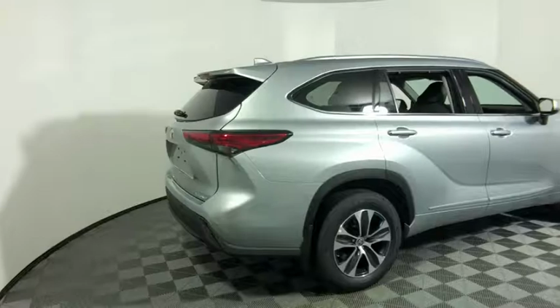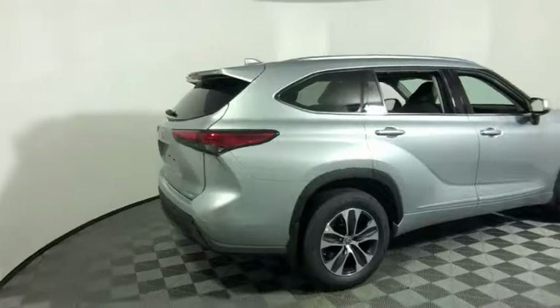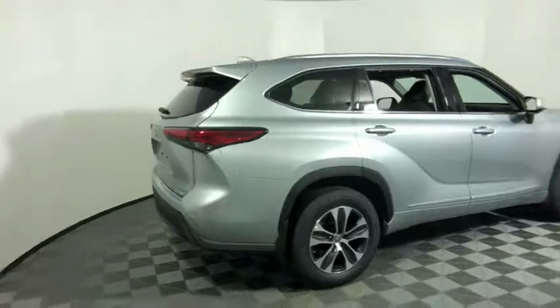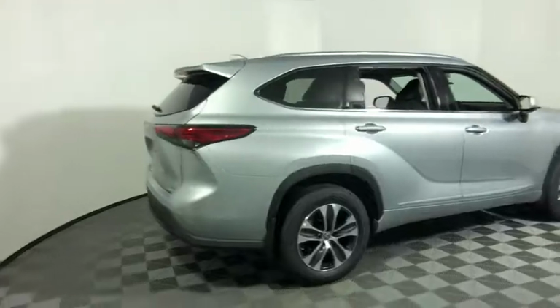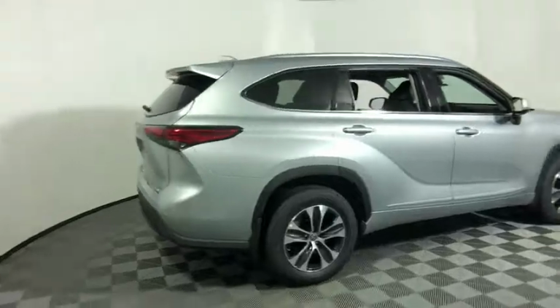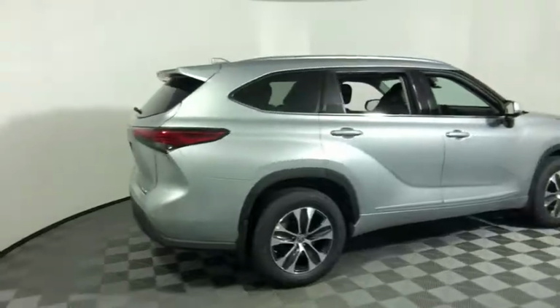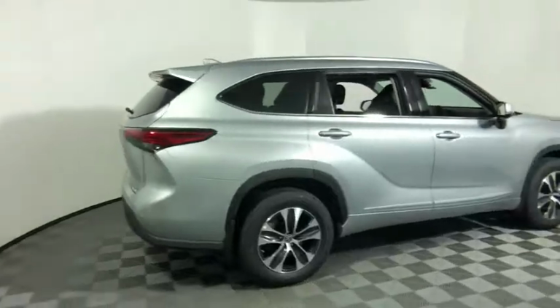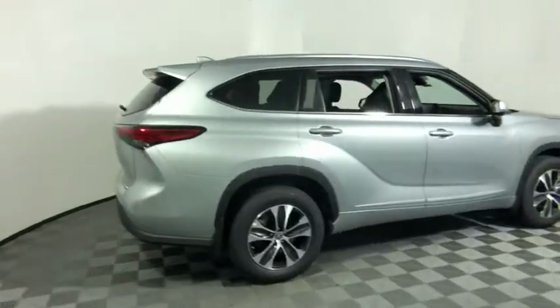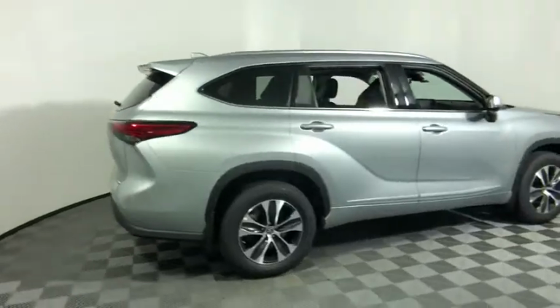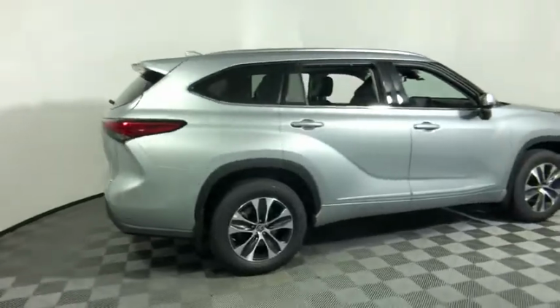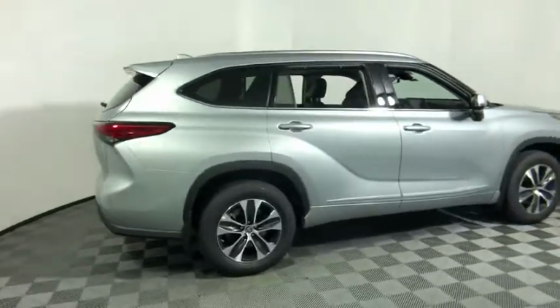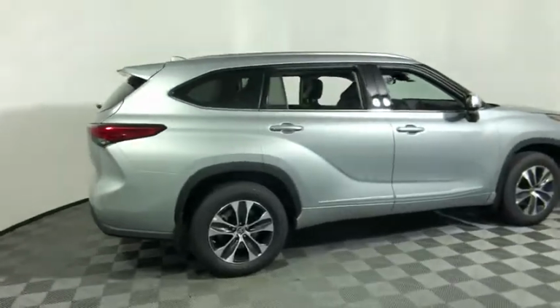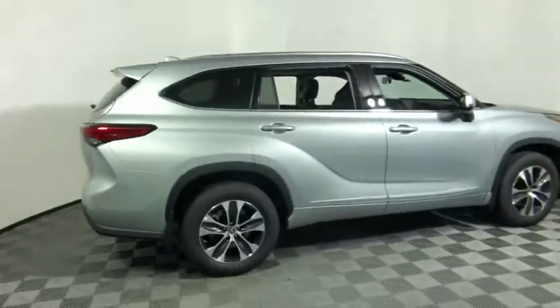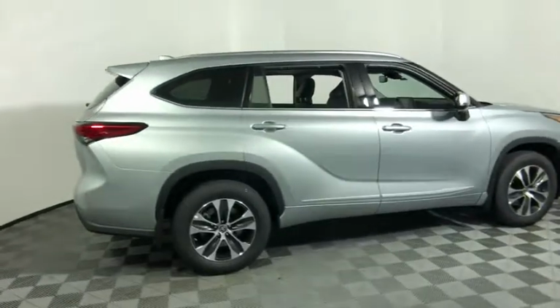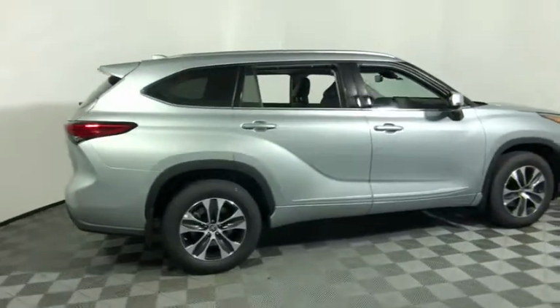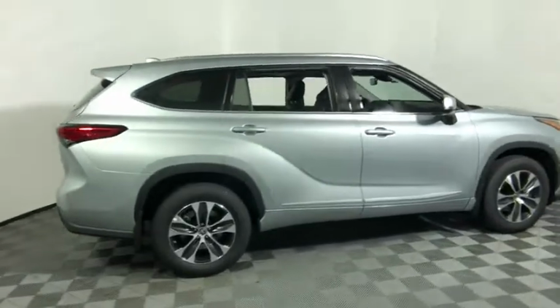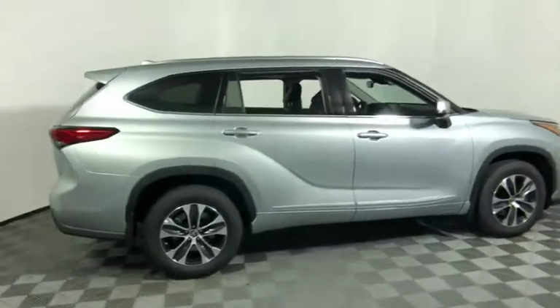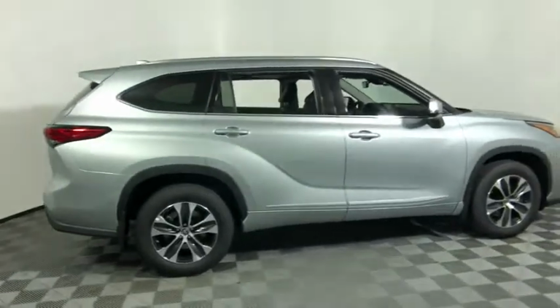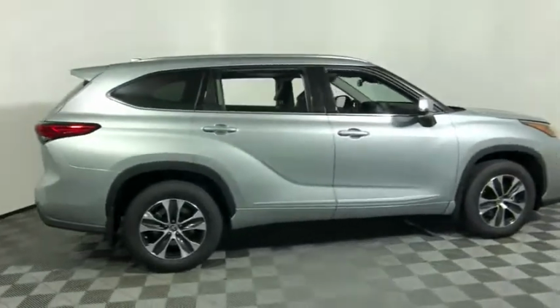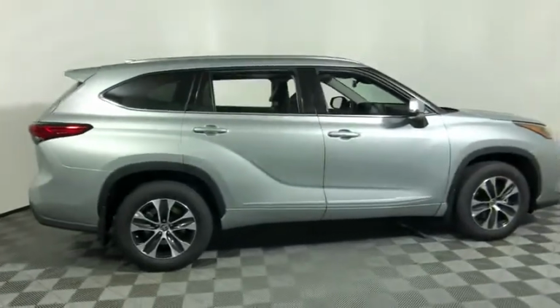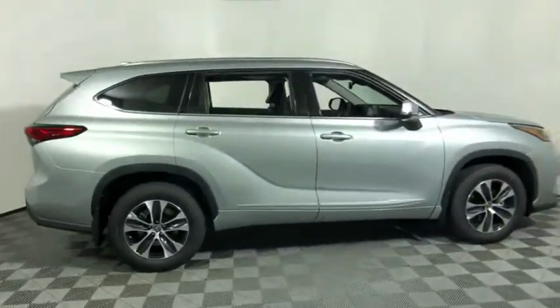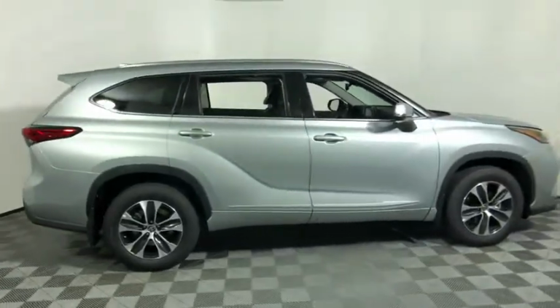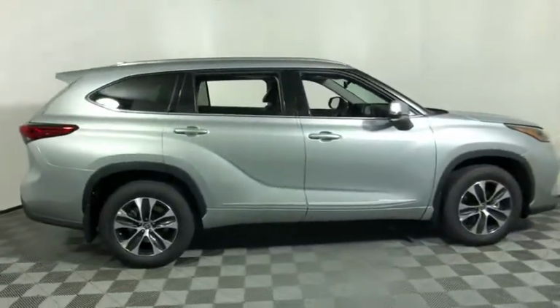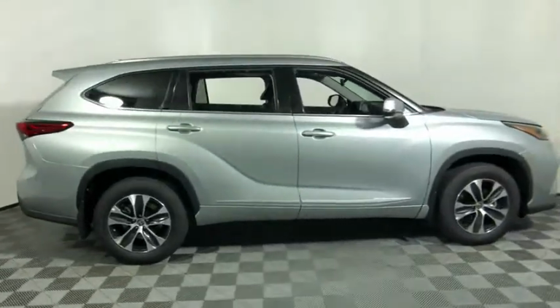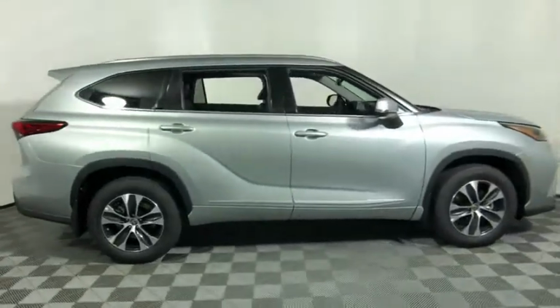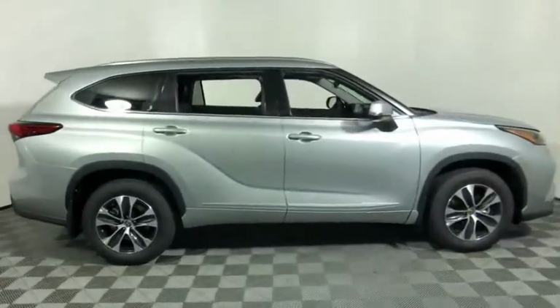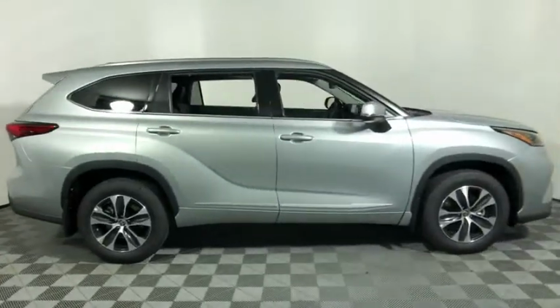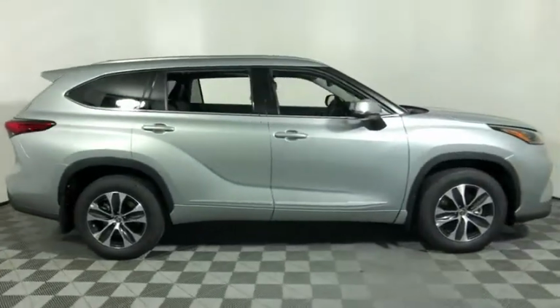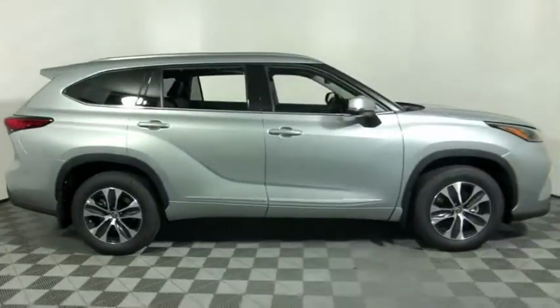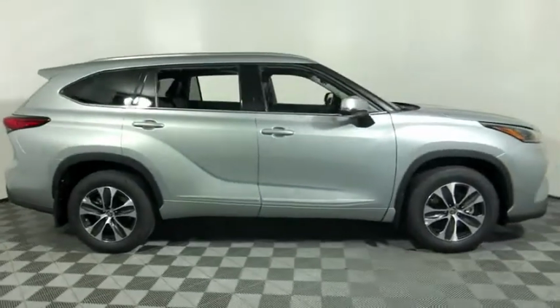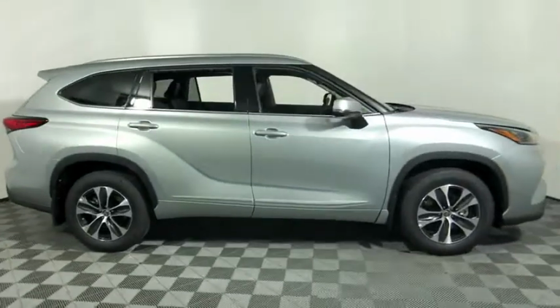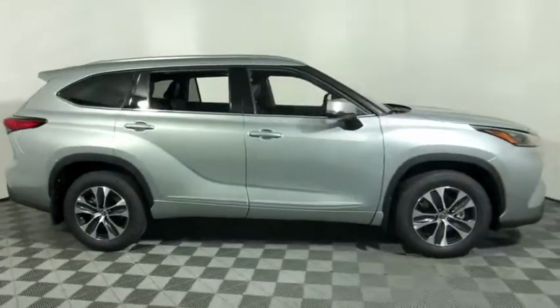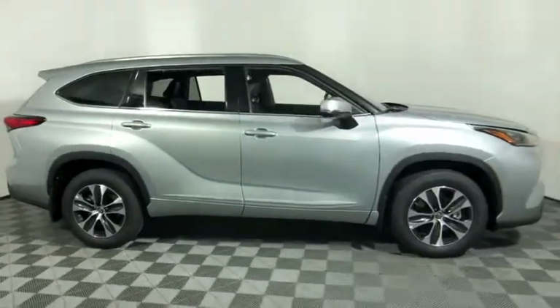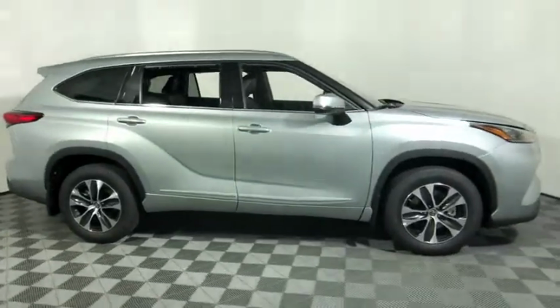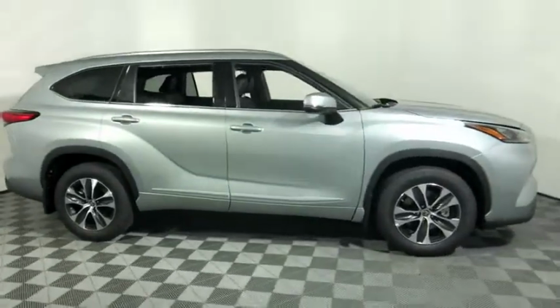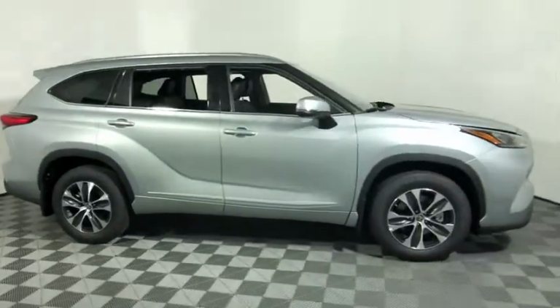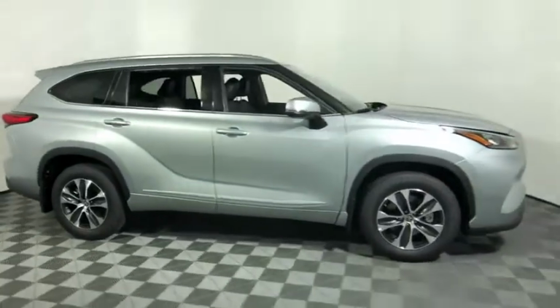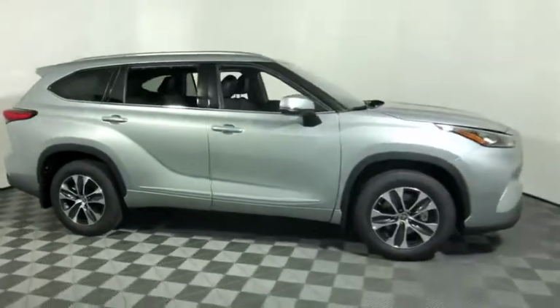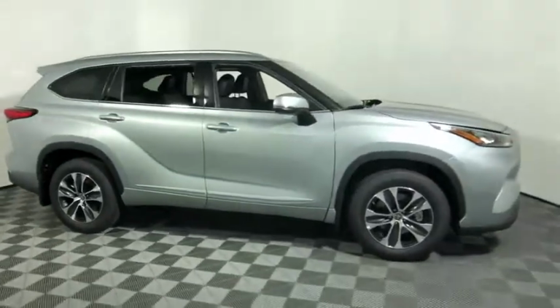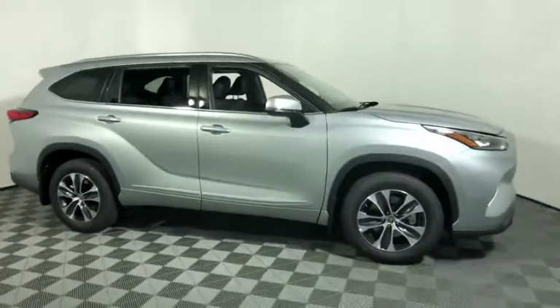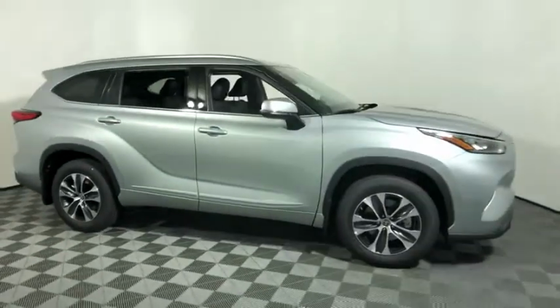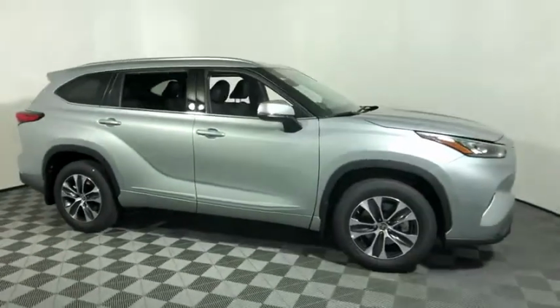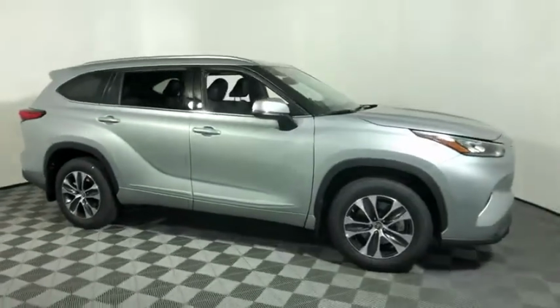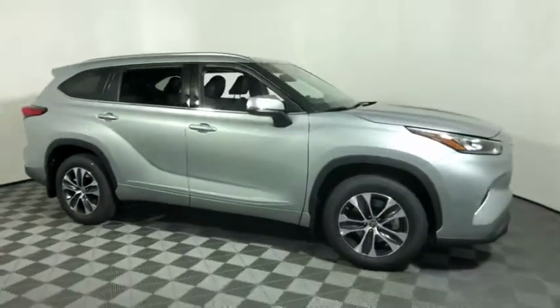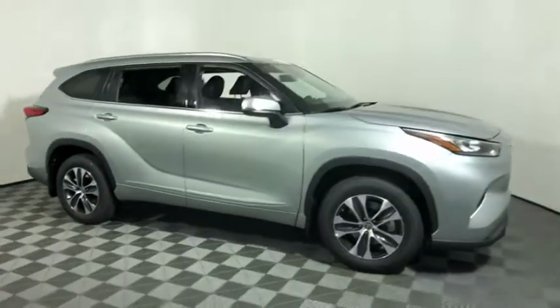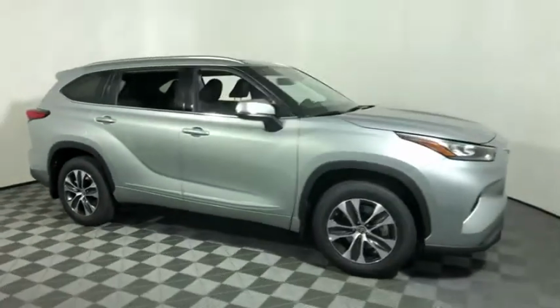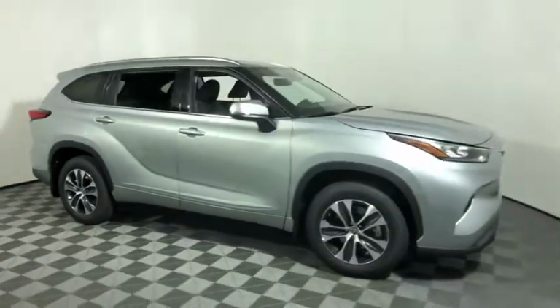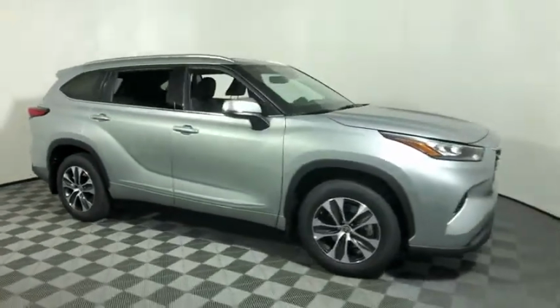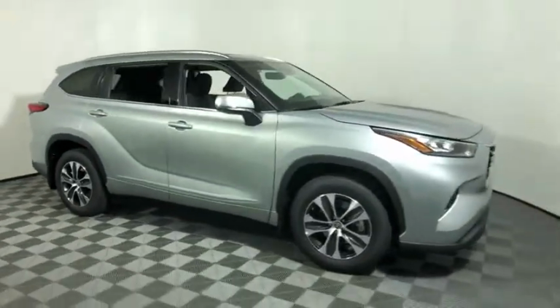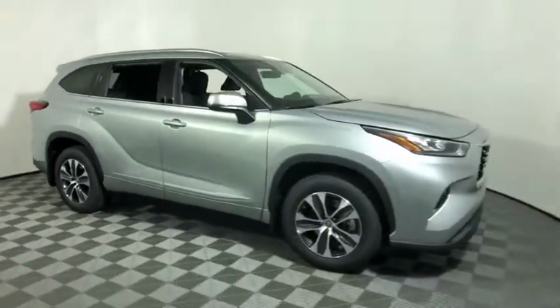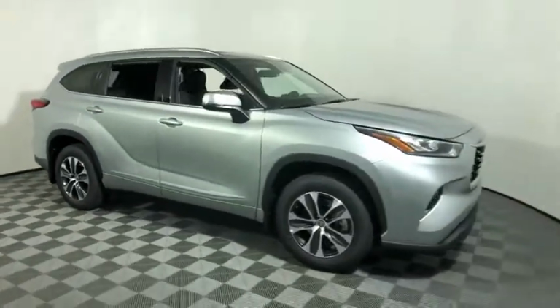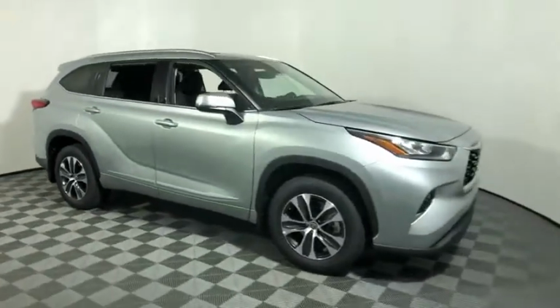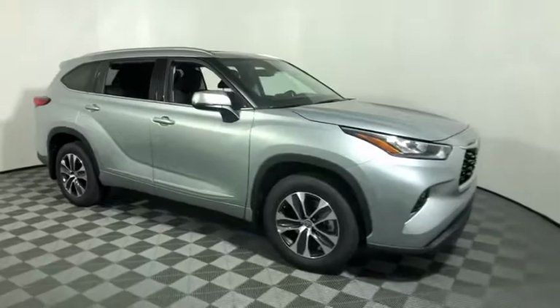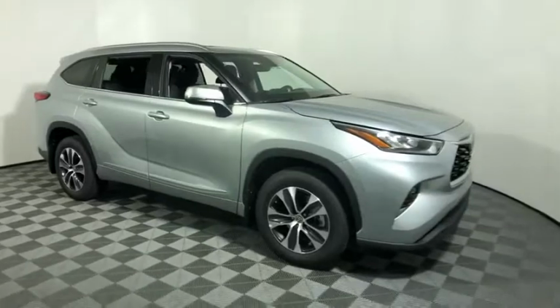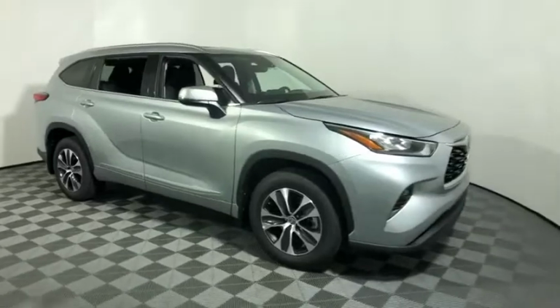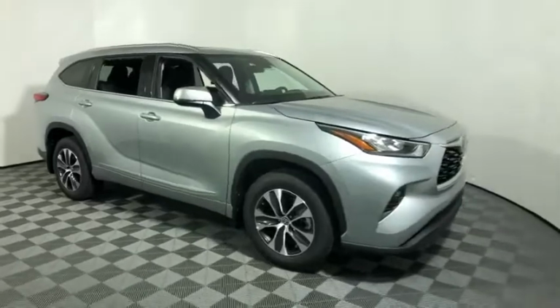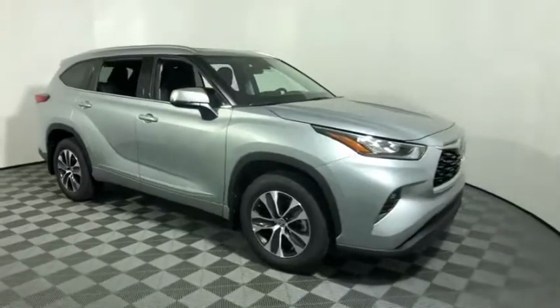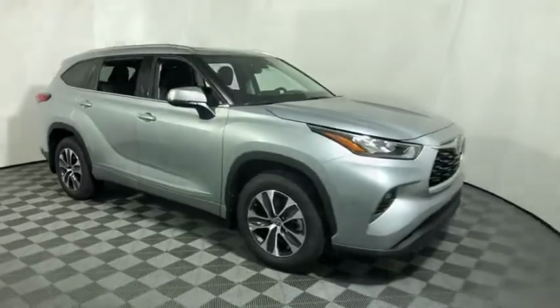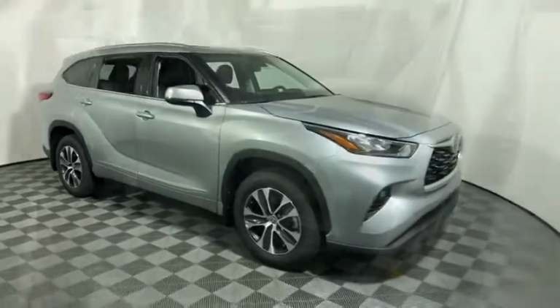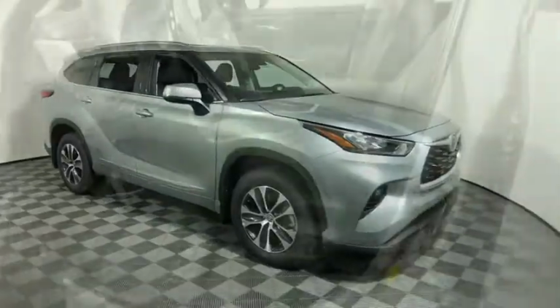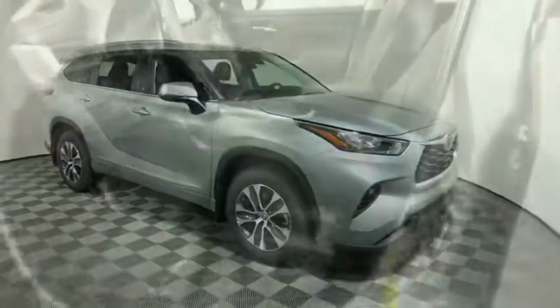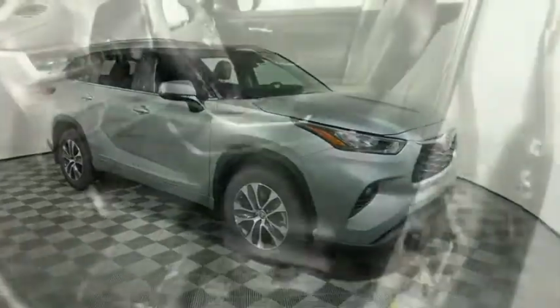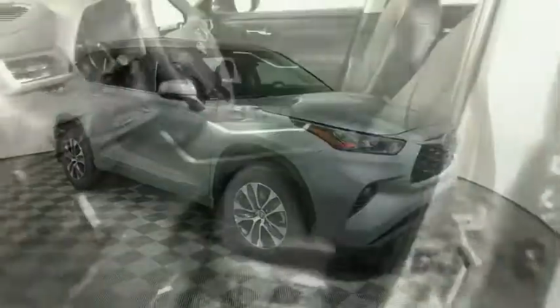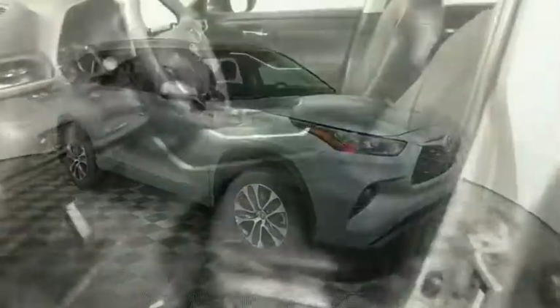Stop by and take a look at the 2020 Toyota Highlander. The Highlander is the SUV that's thought of everything.